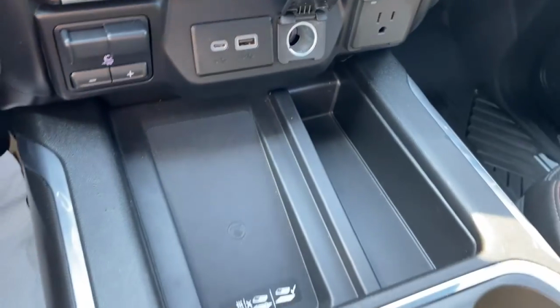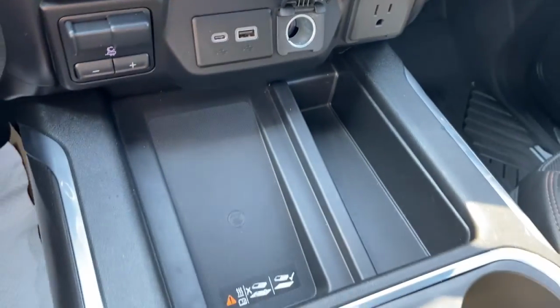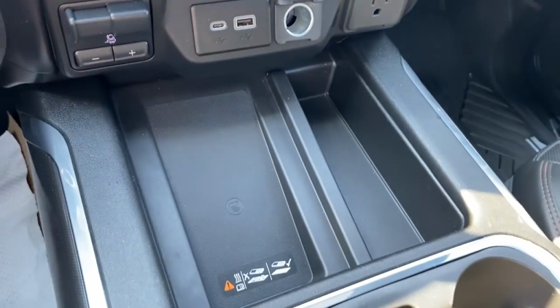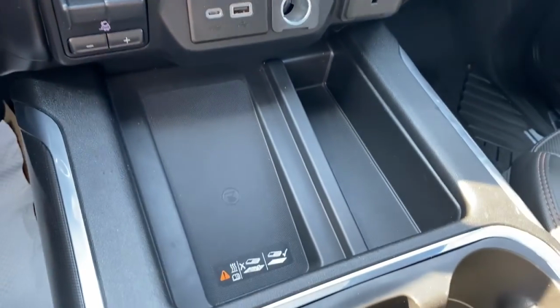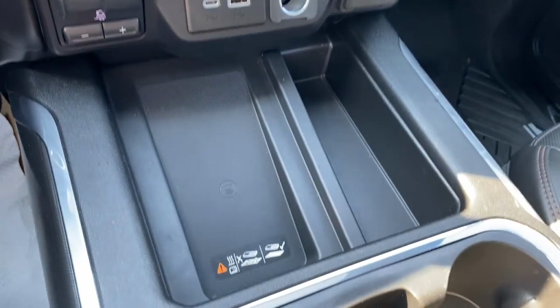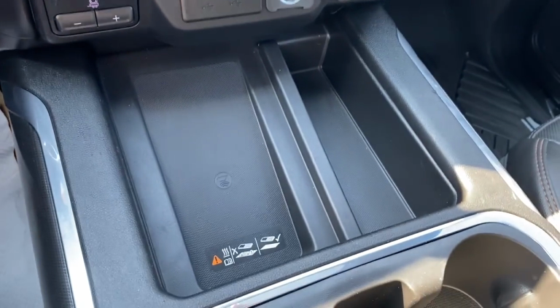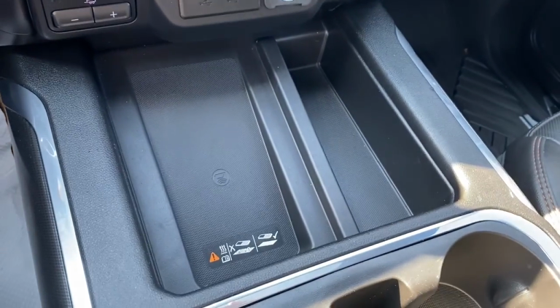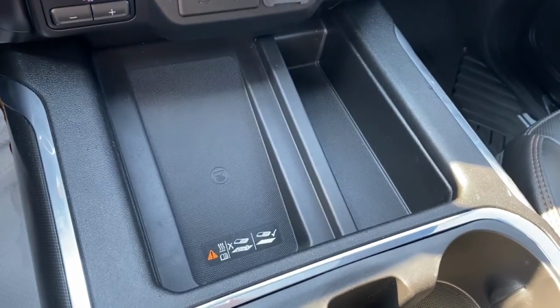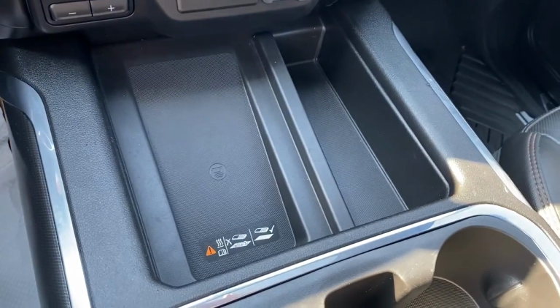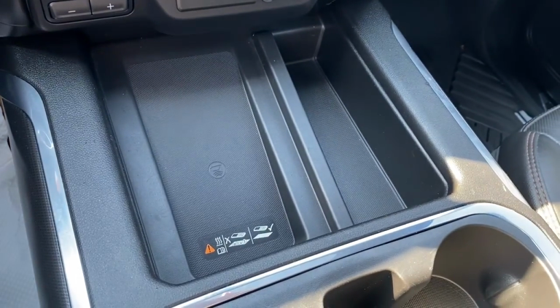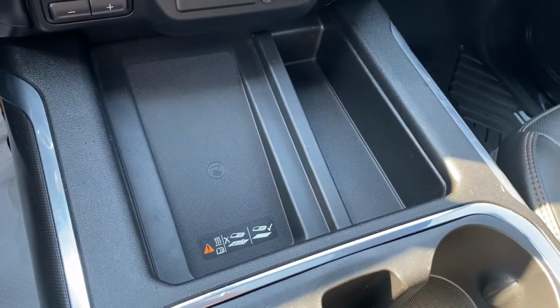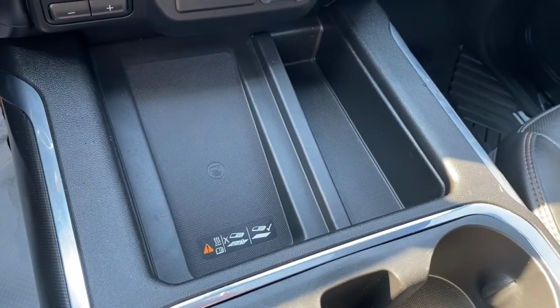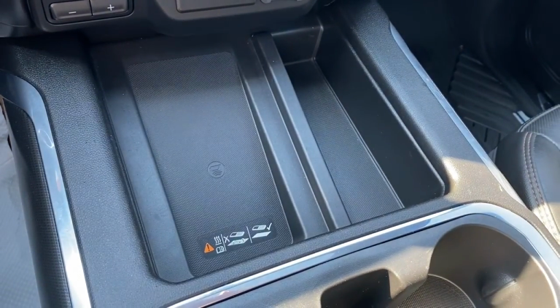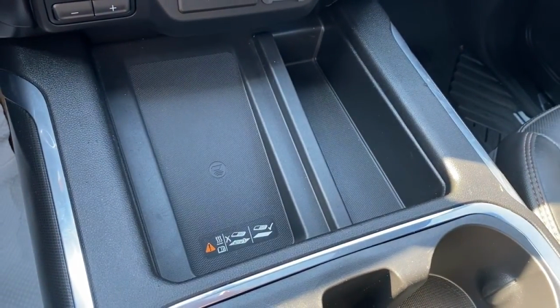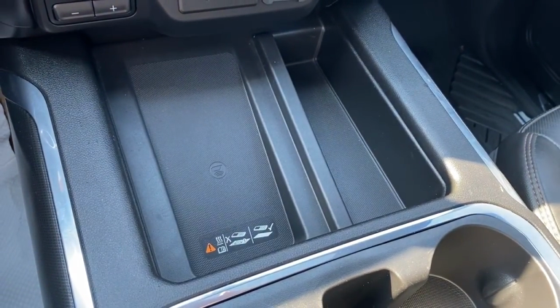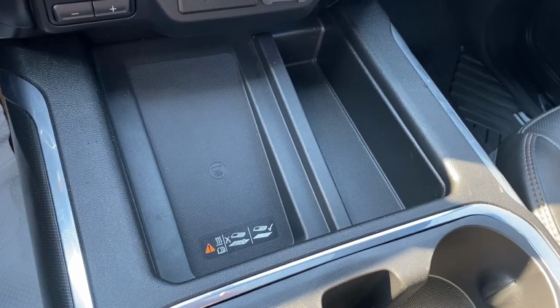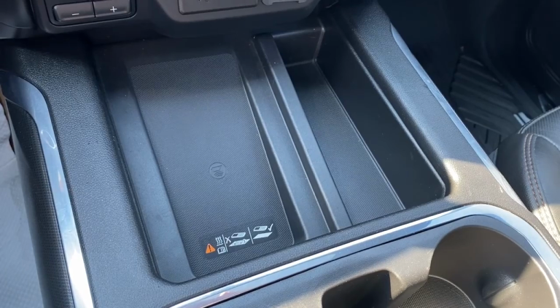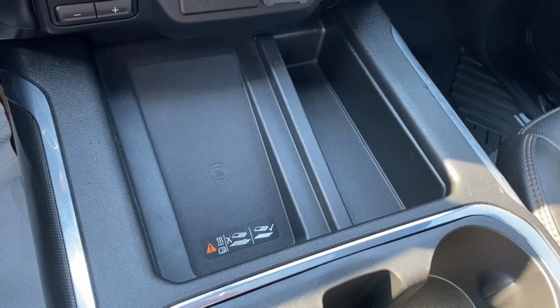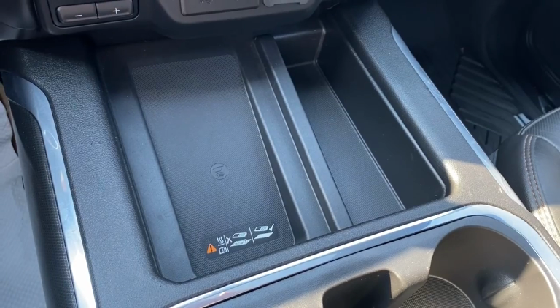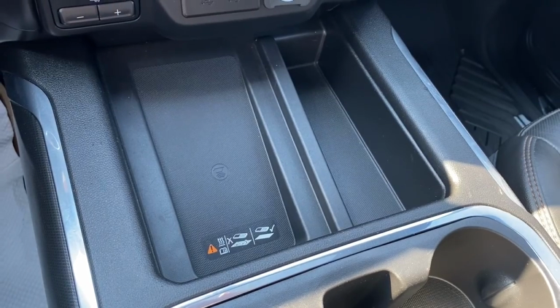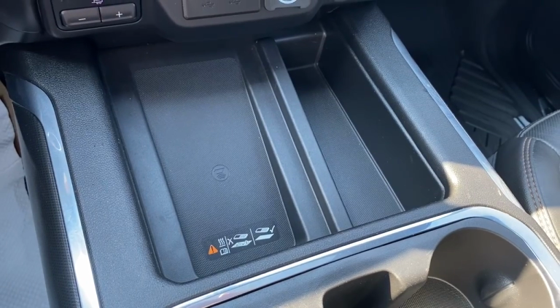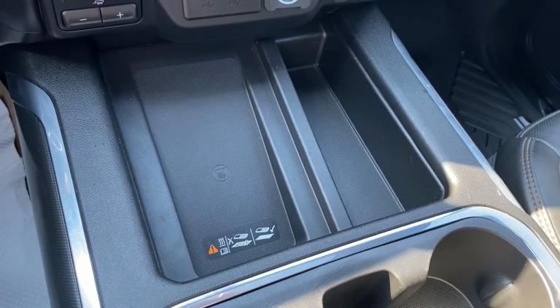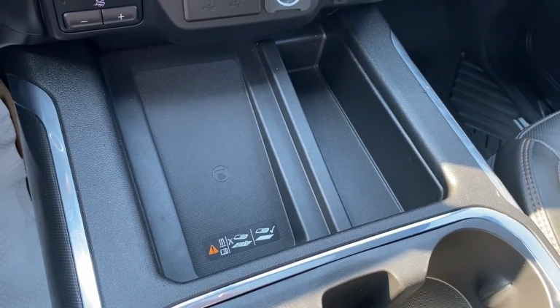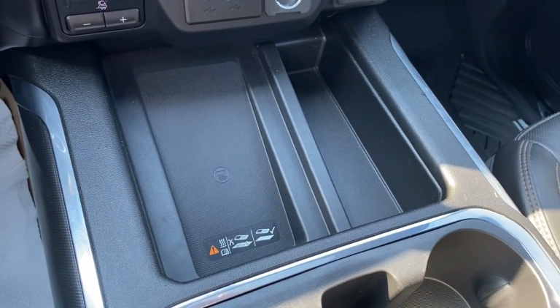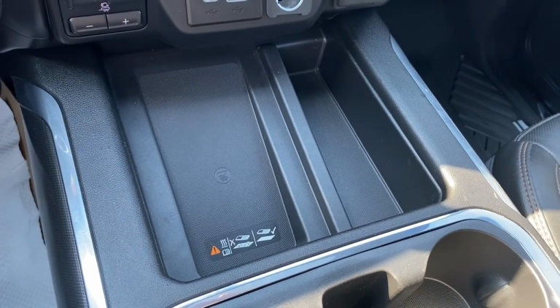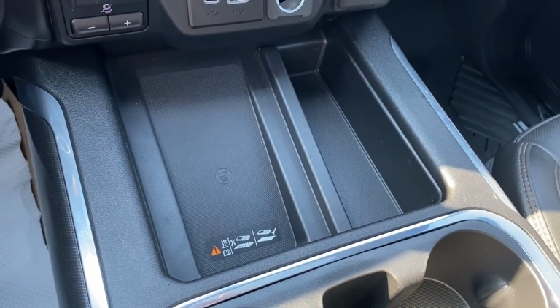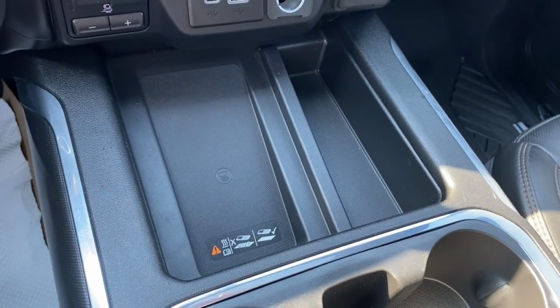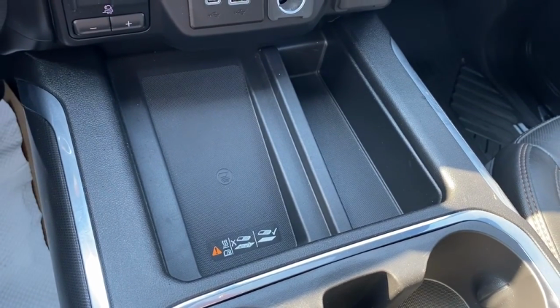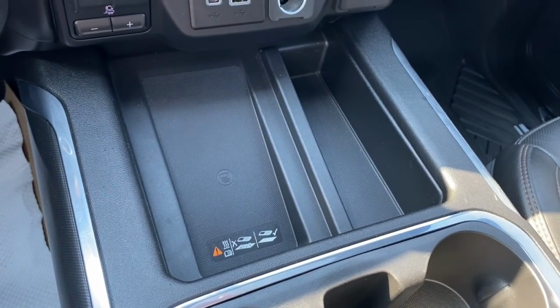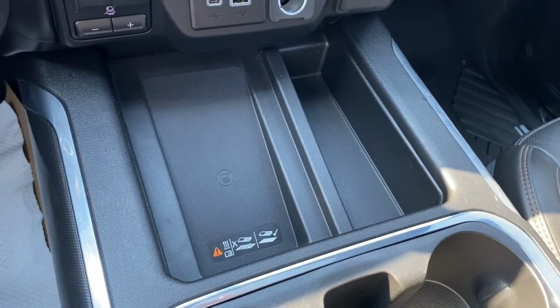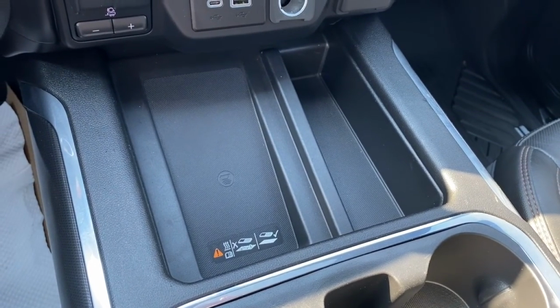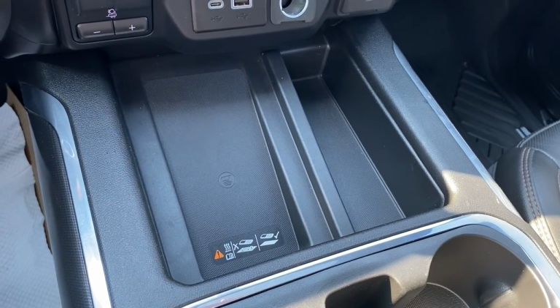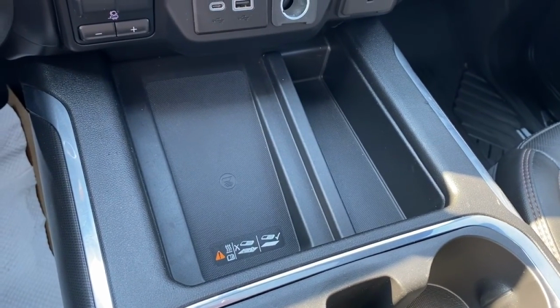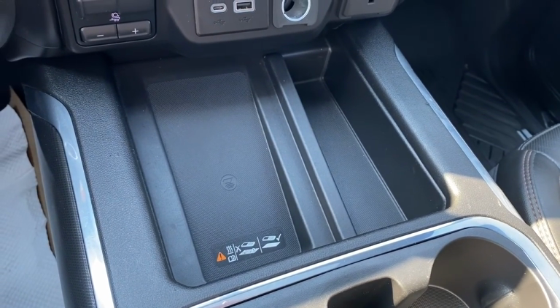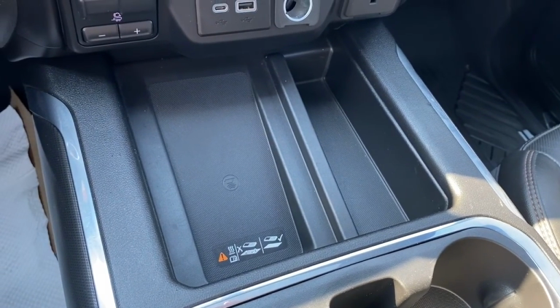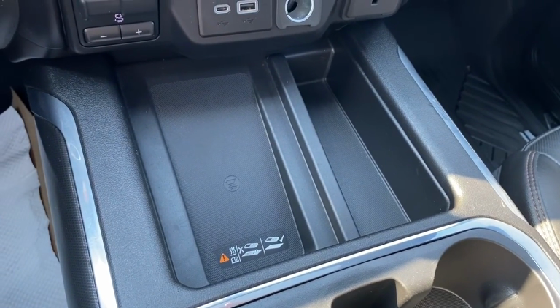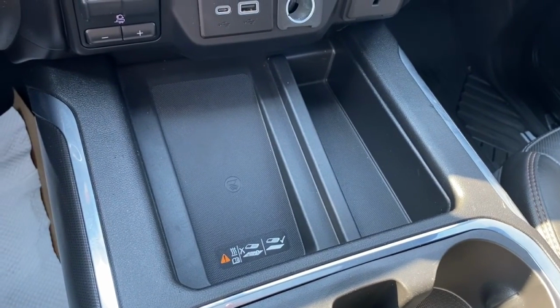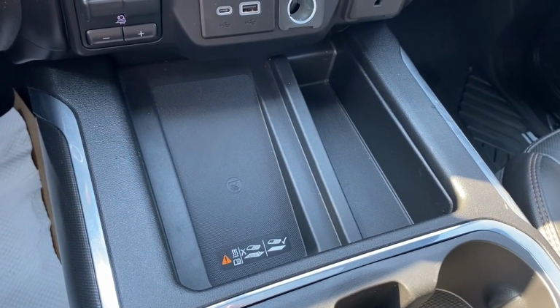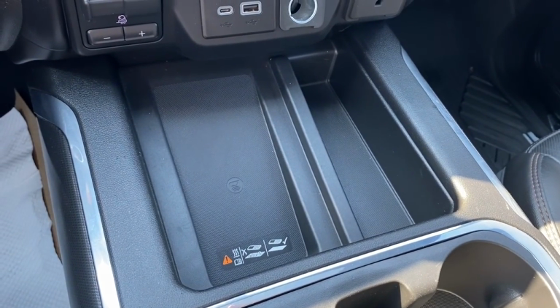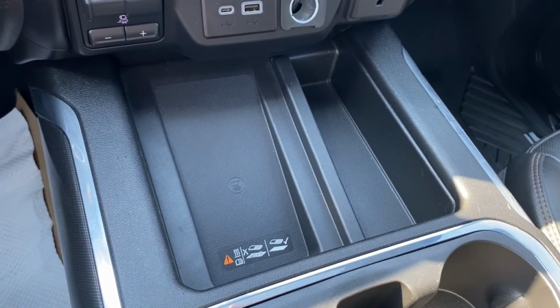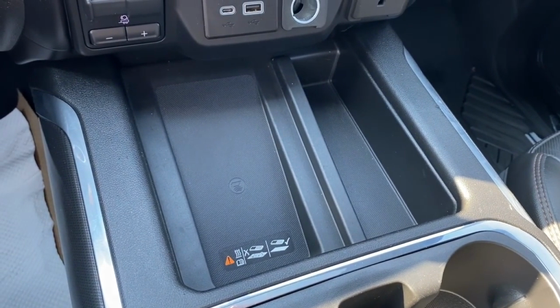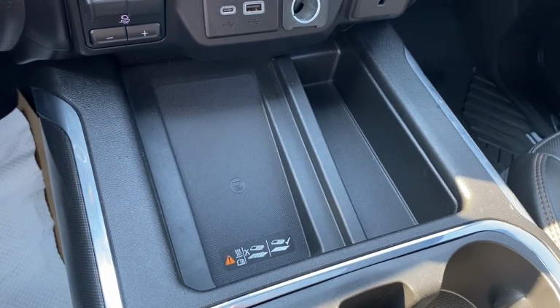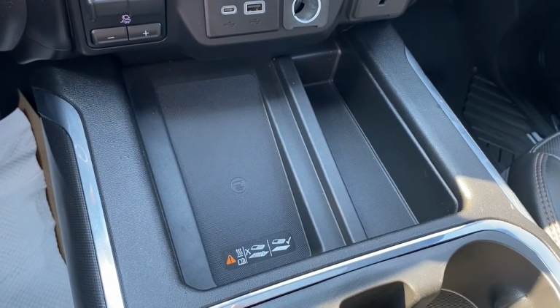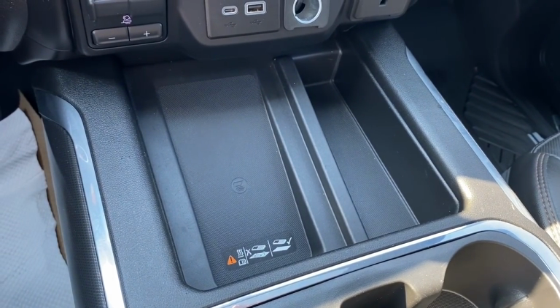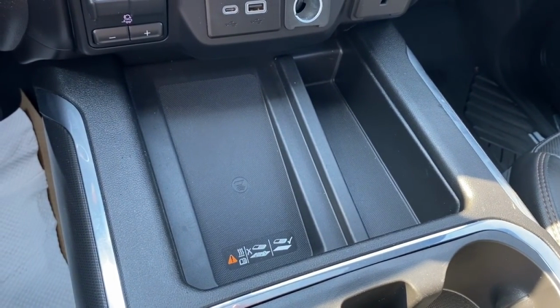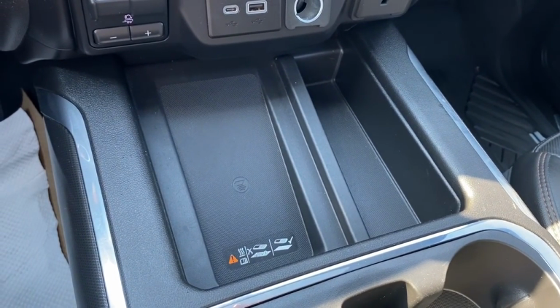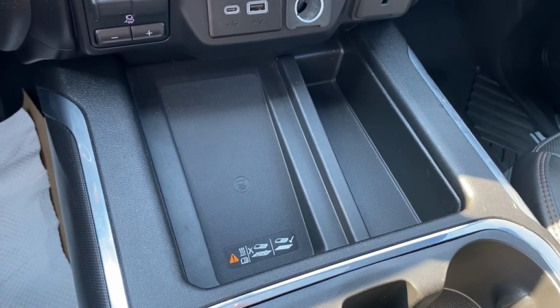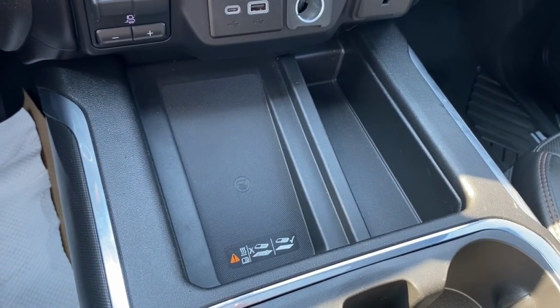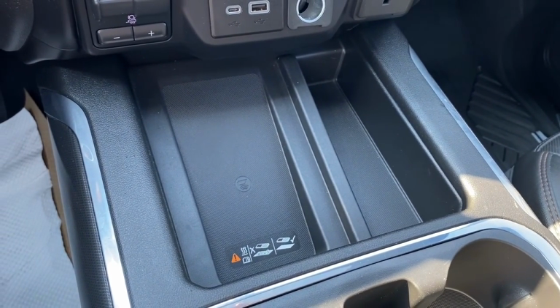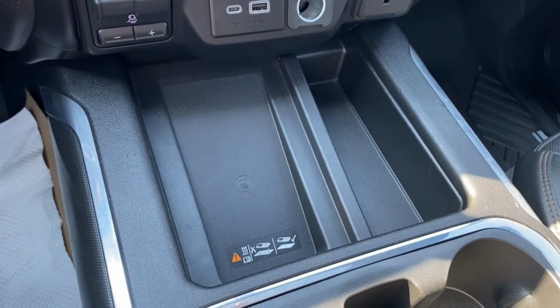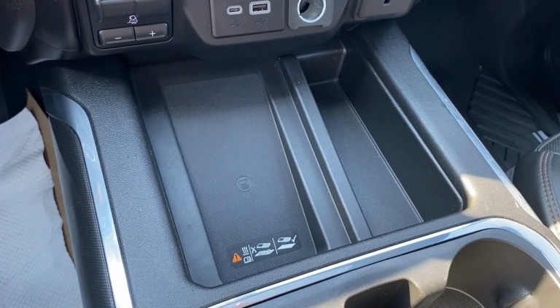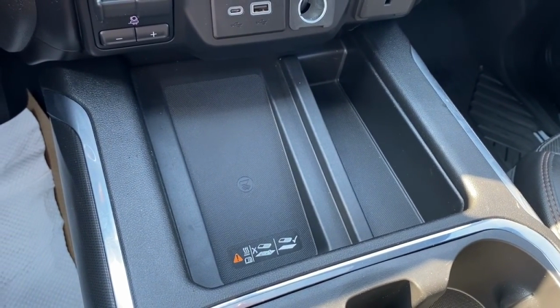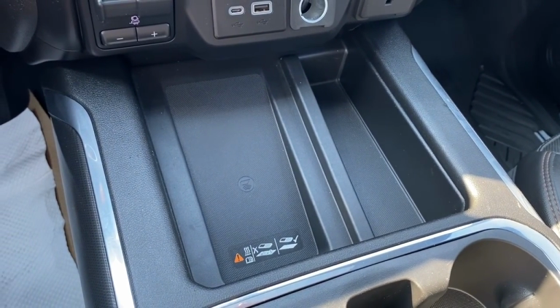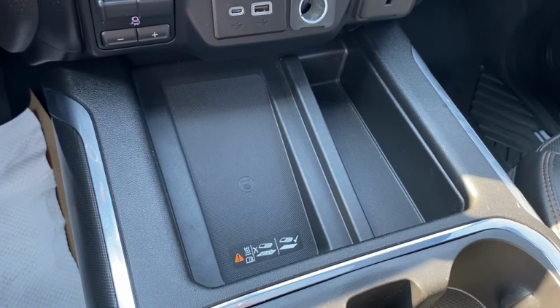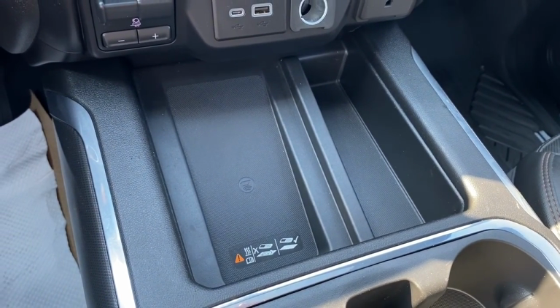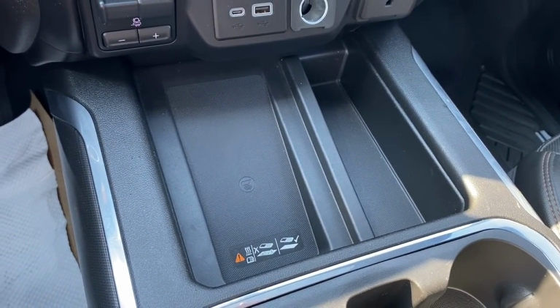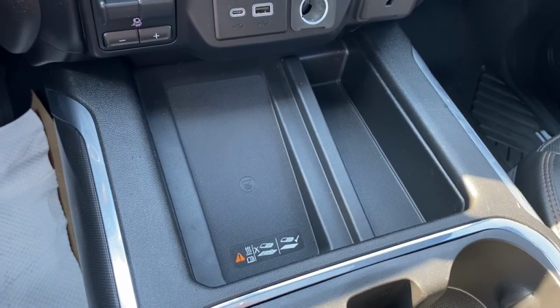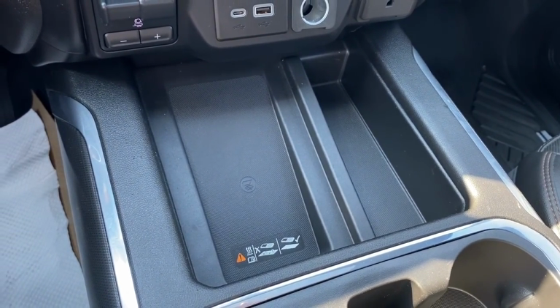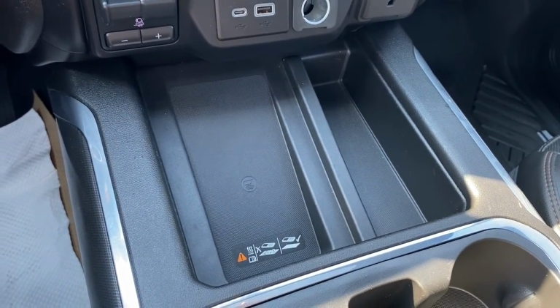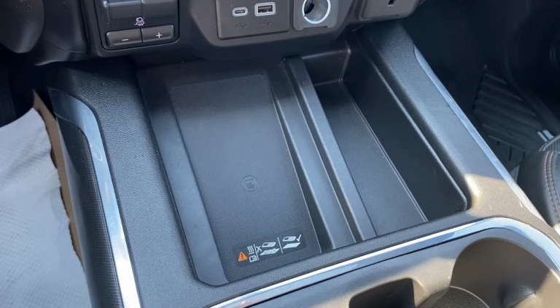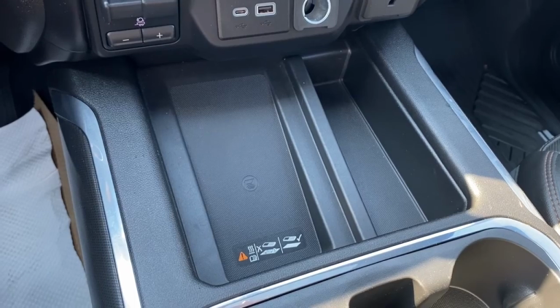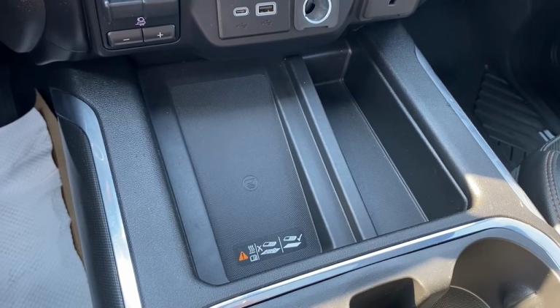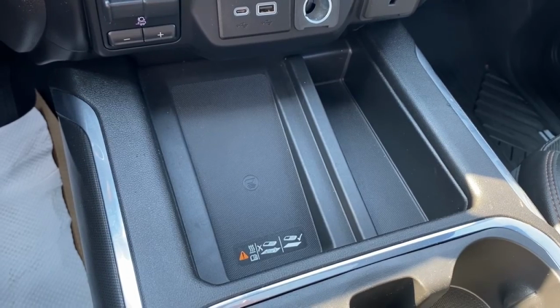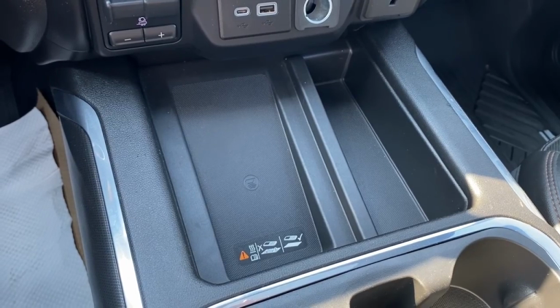Up next is the wireless charging pad. Simply place your phone on the charging pad and it will charge your phone for you.